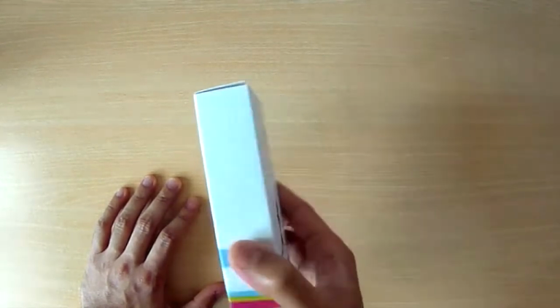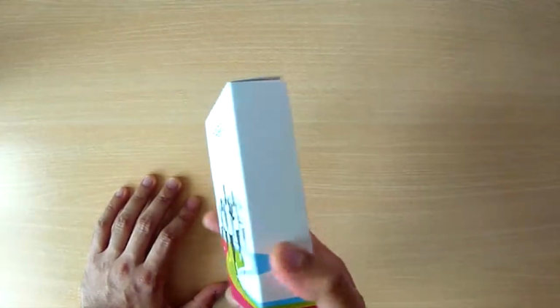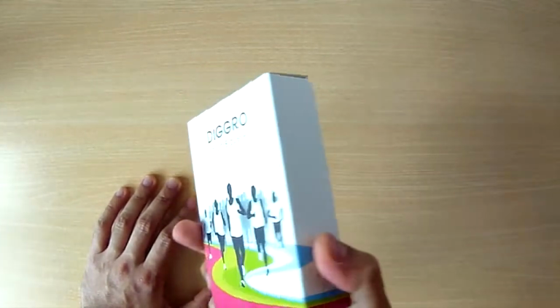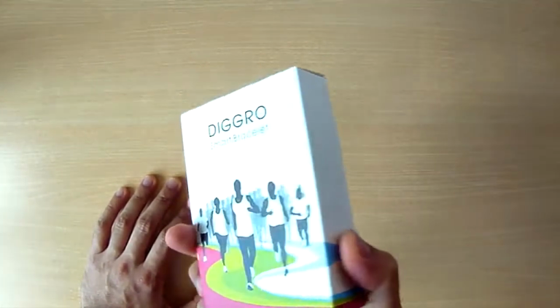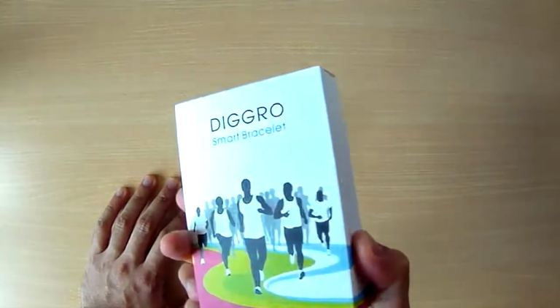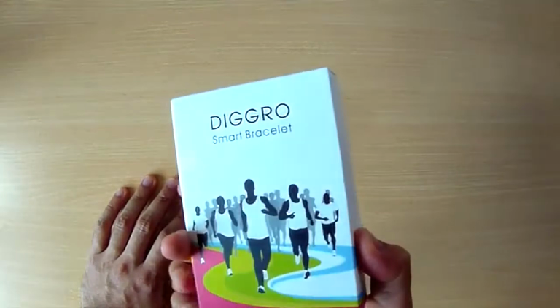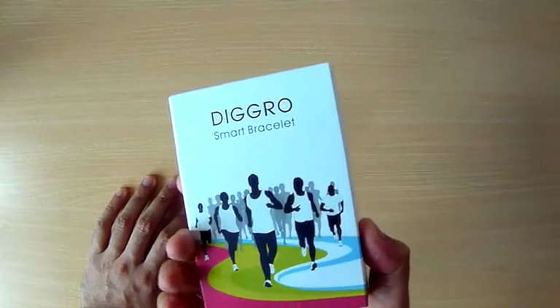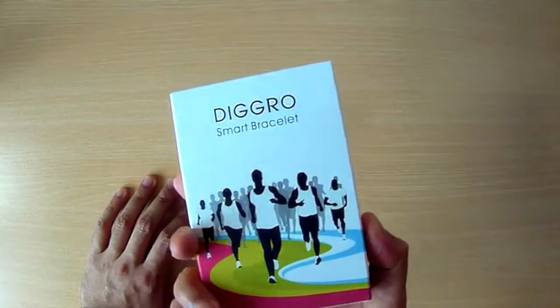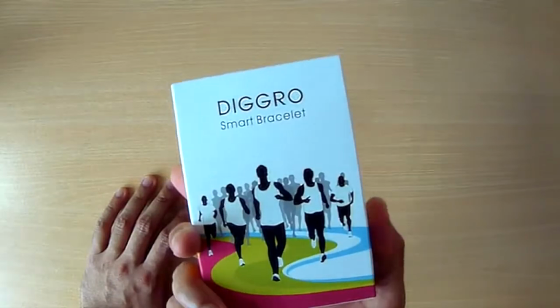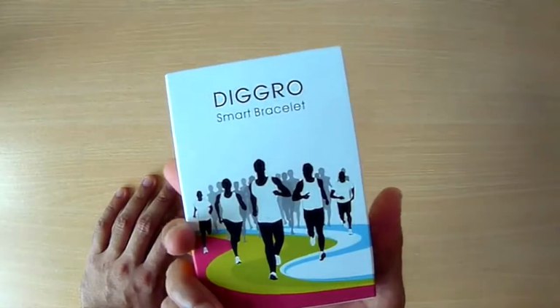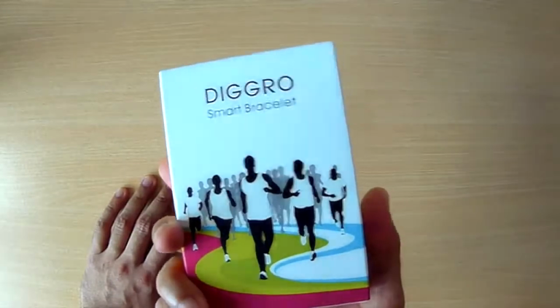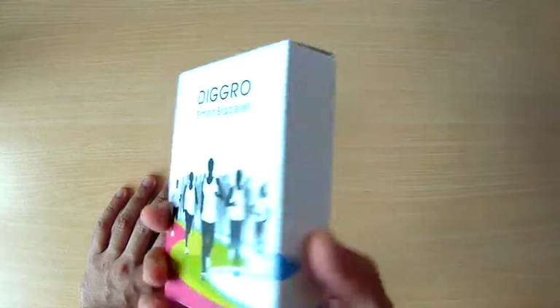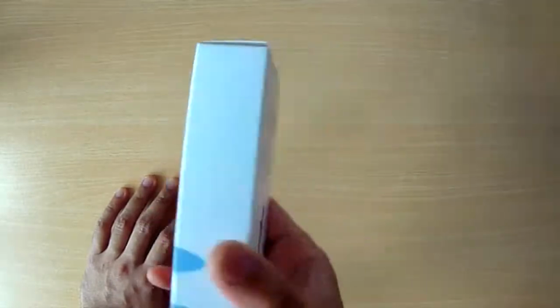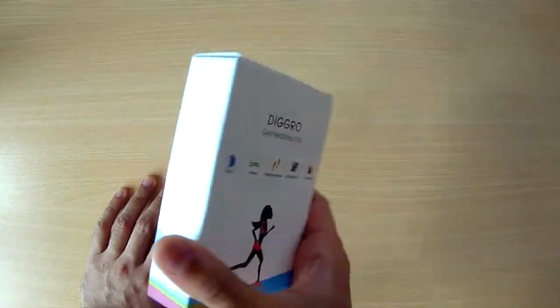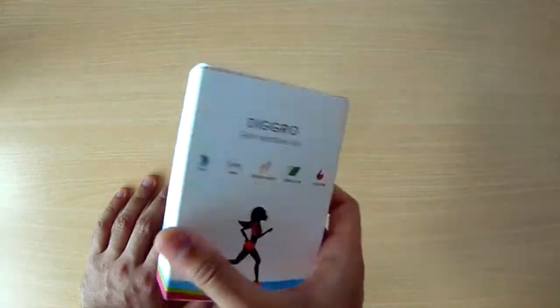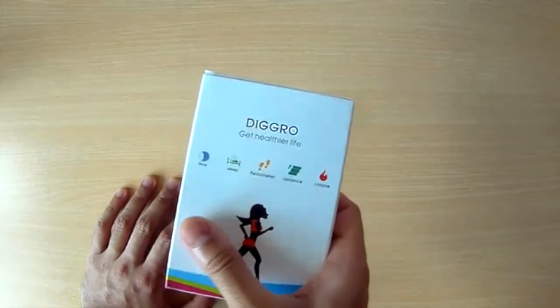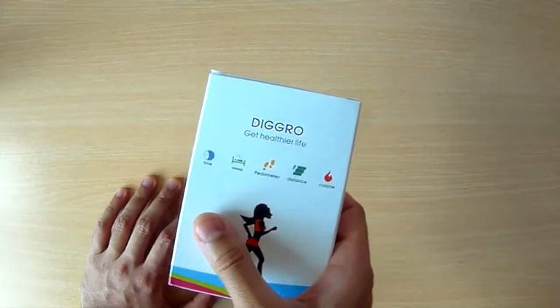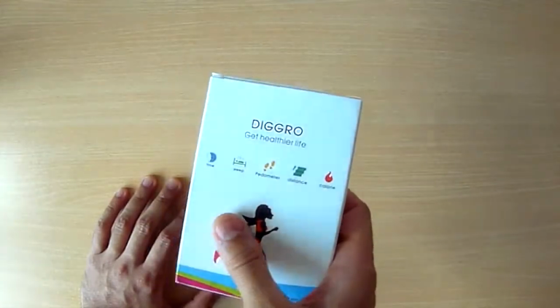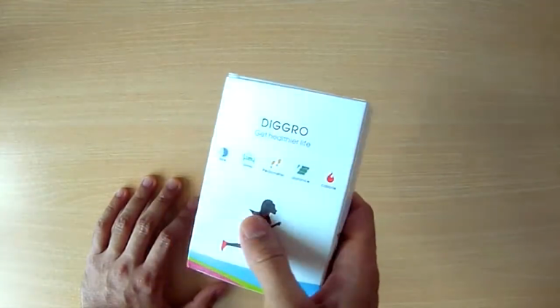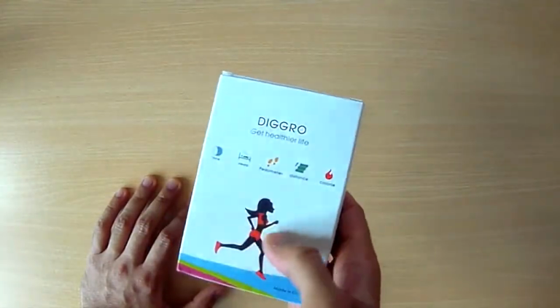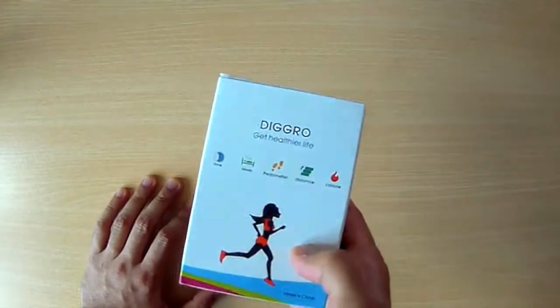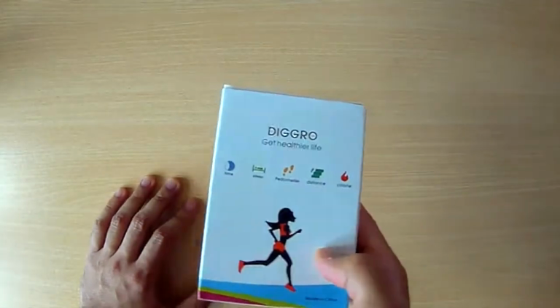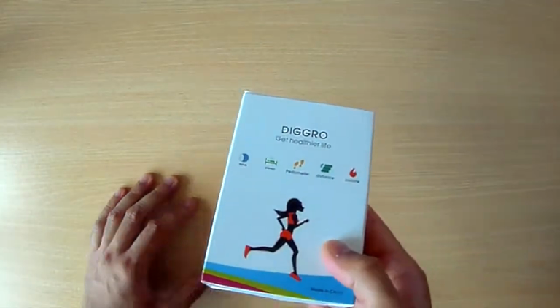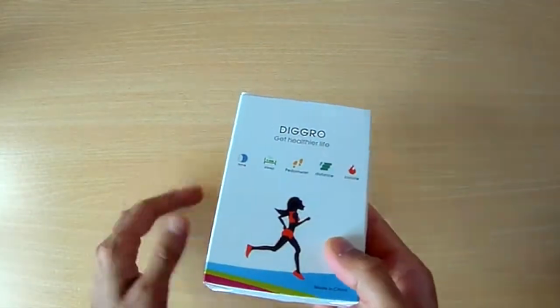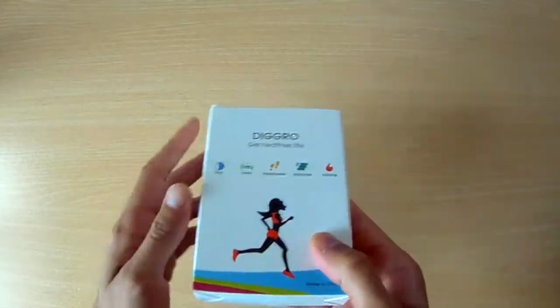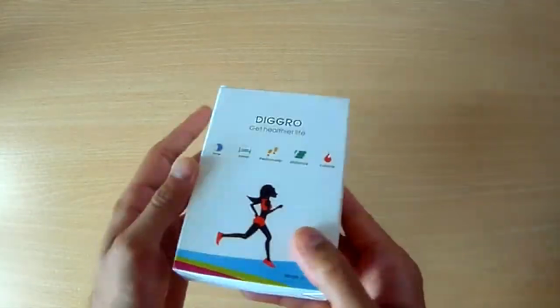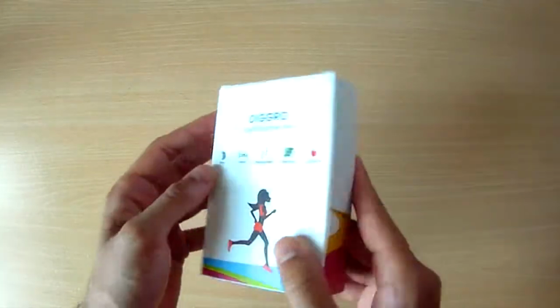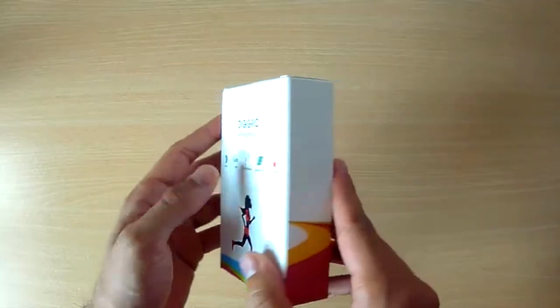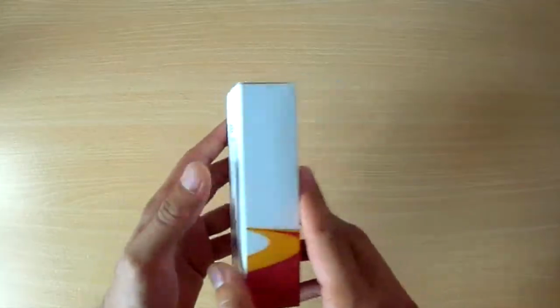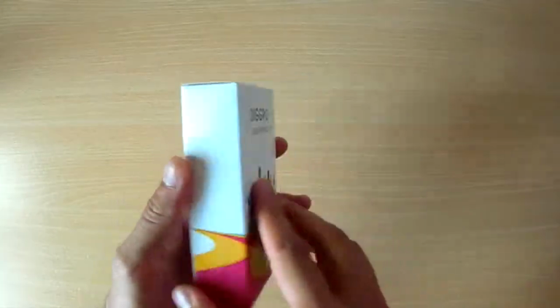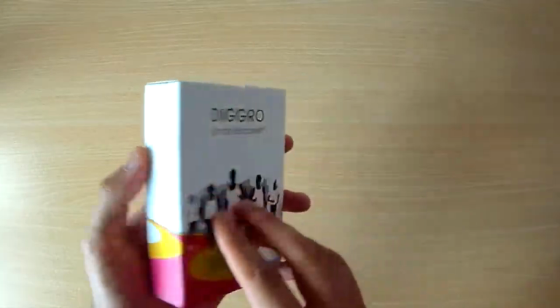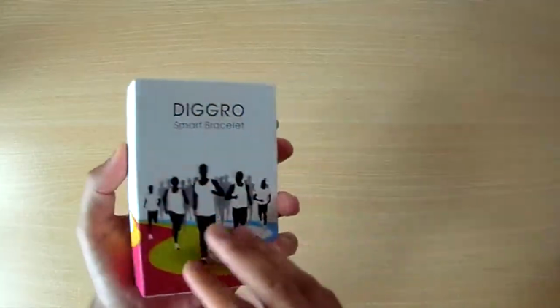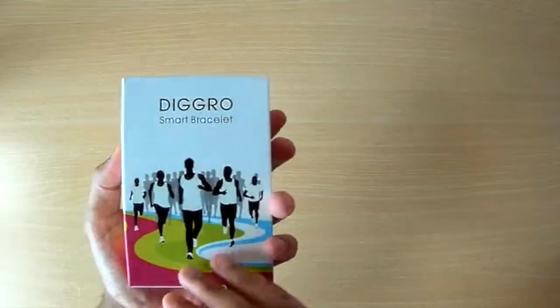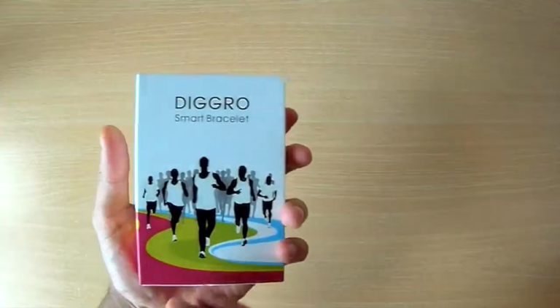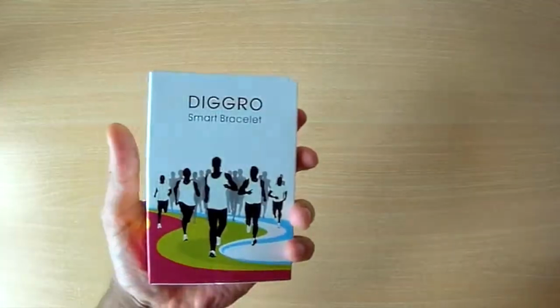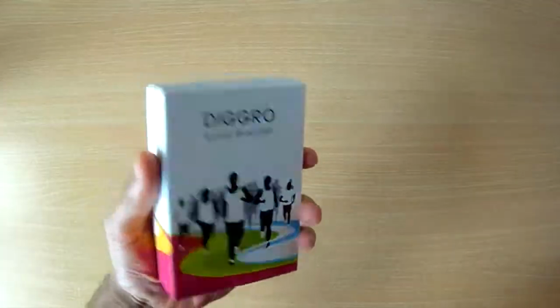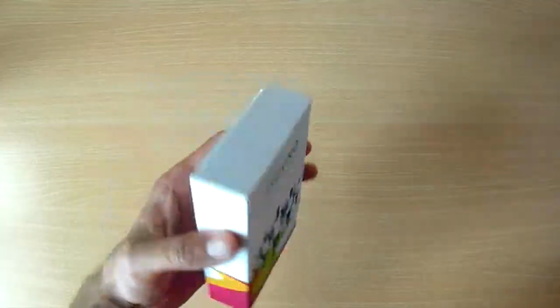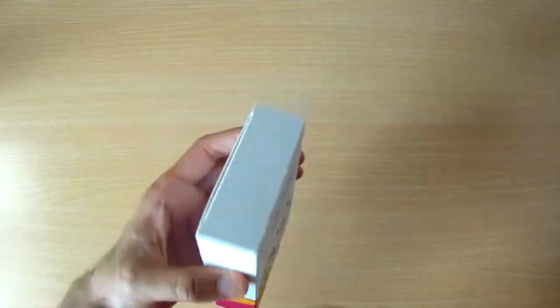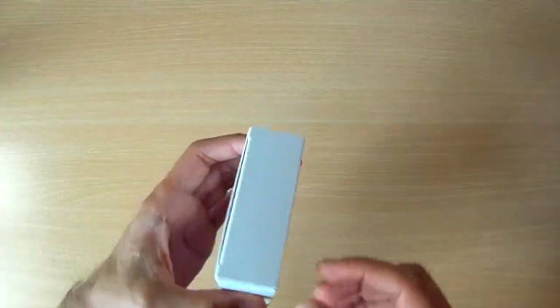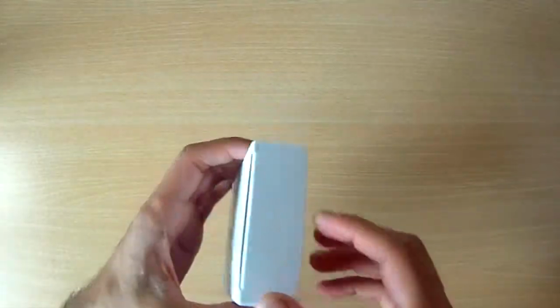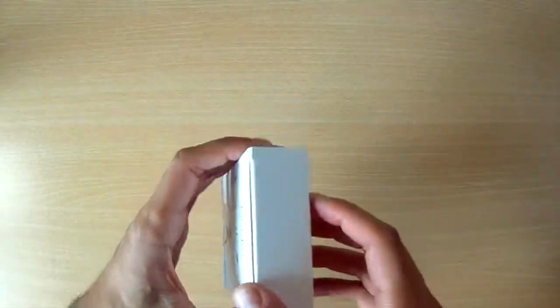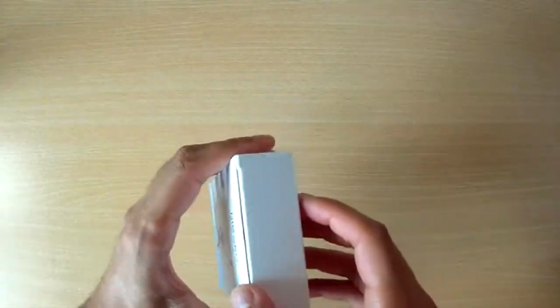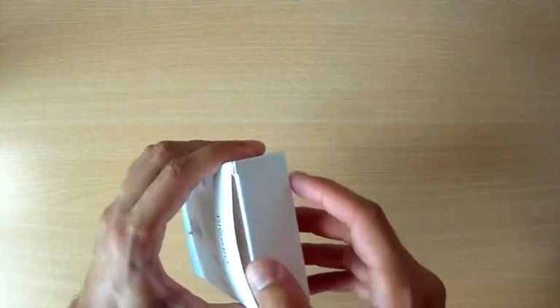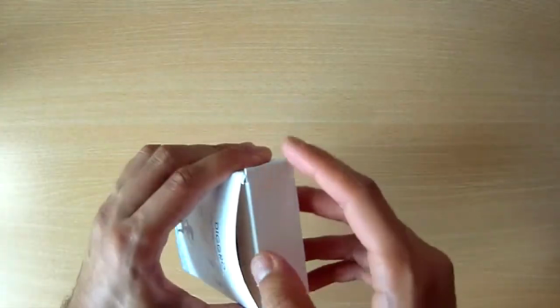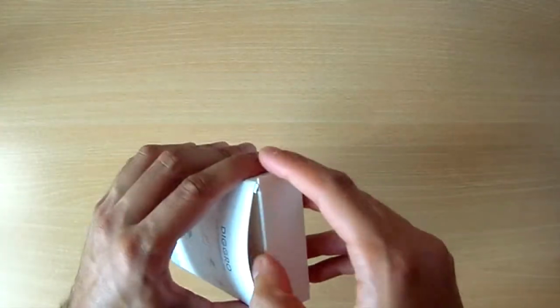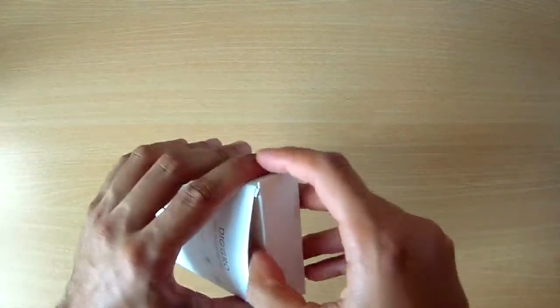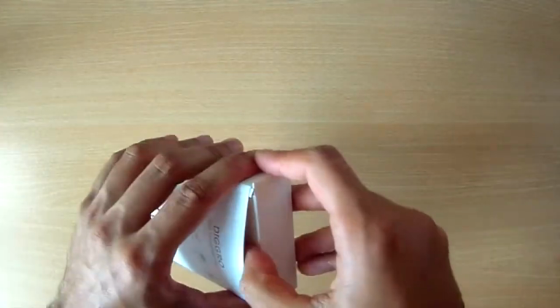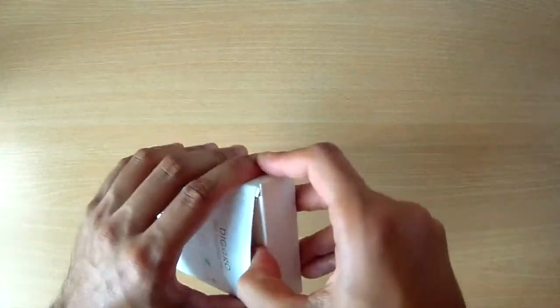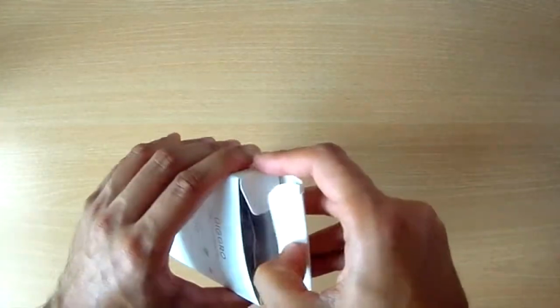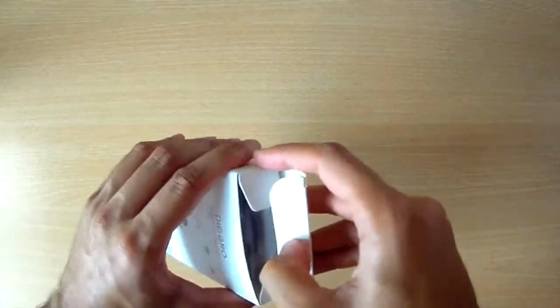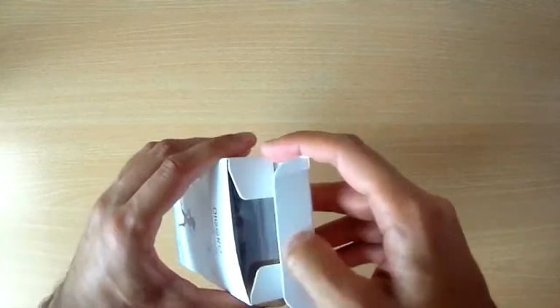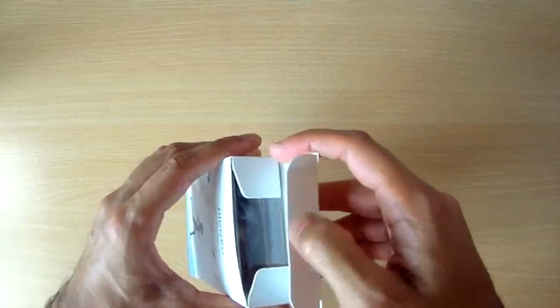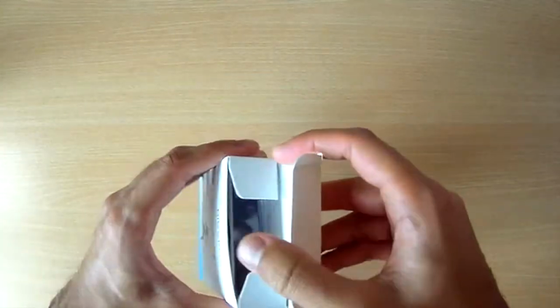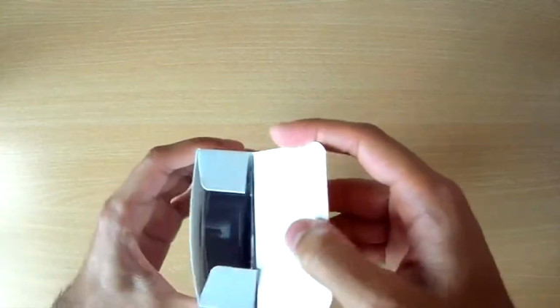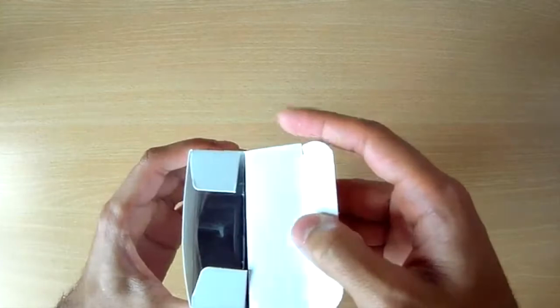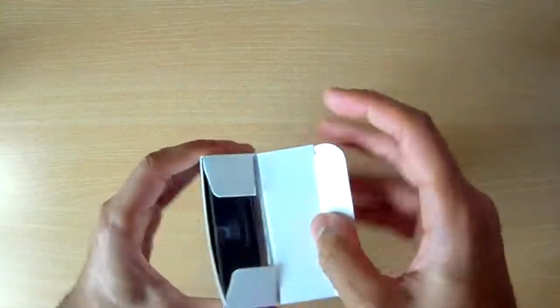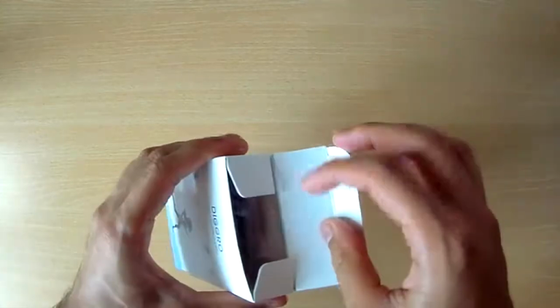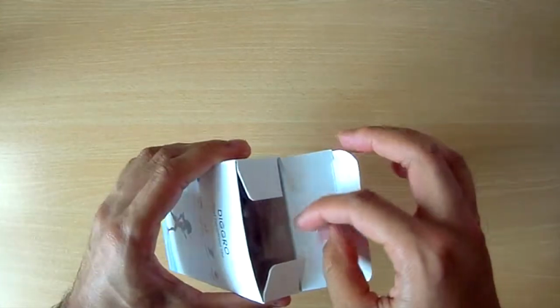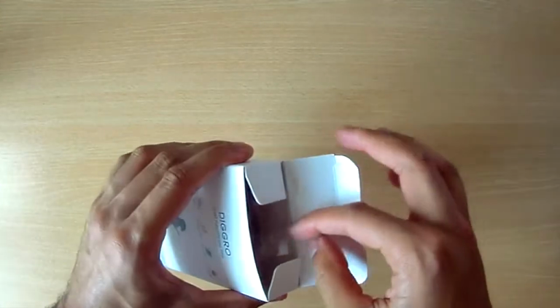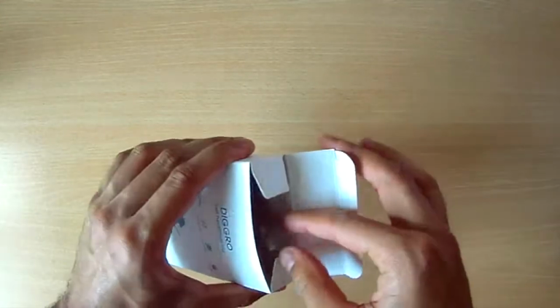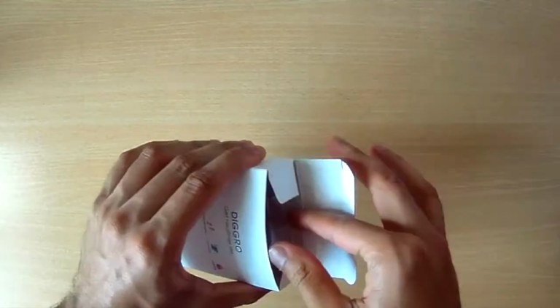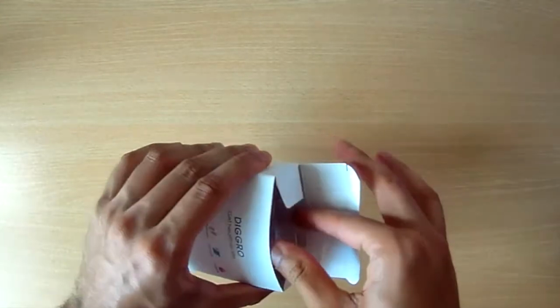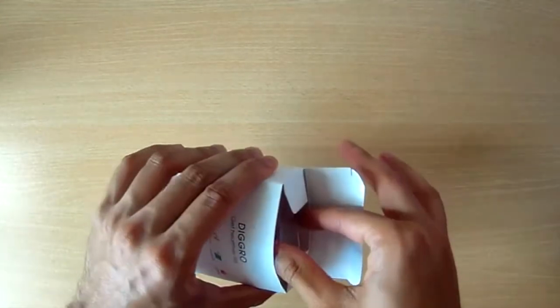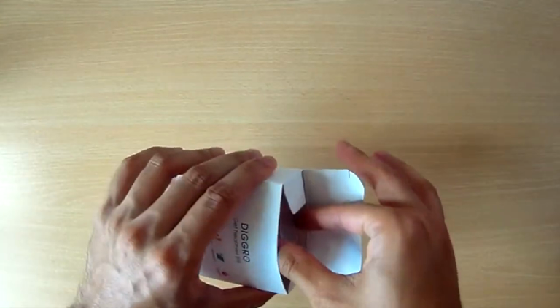So this is the packaging it comes in — quite straightforward, quite standard, nothing special about it, but it's great as a gift and seems to be professional enough.